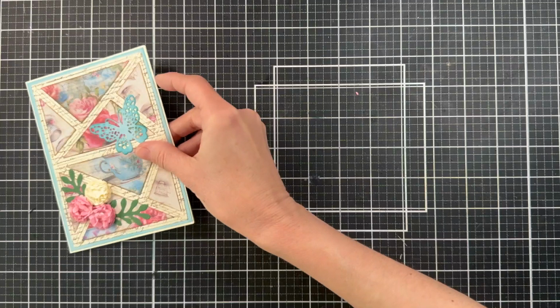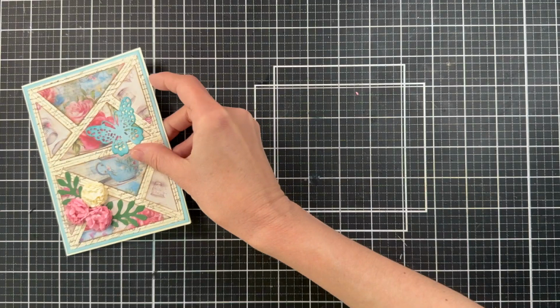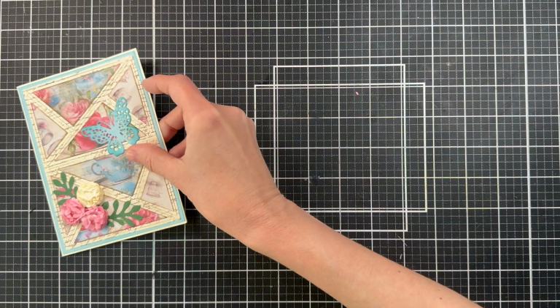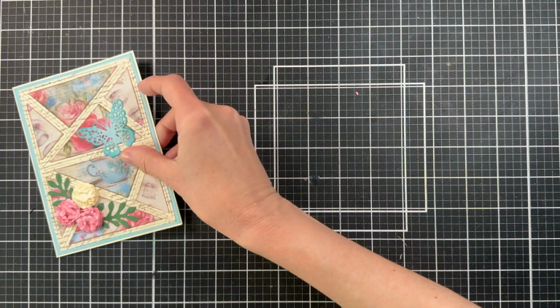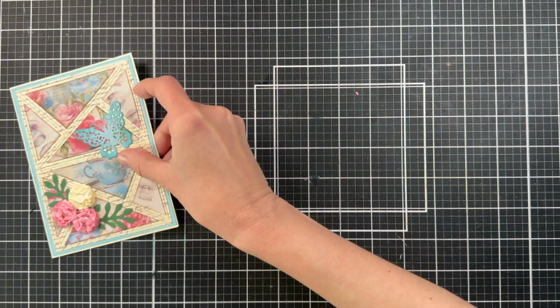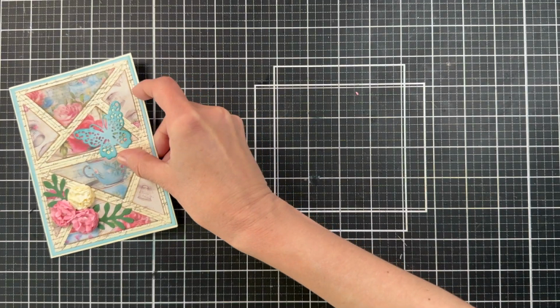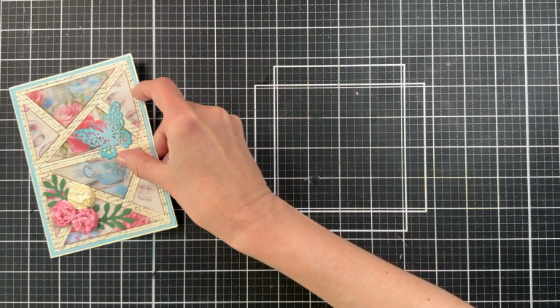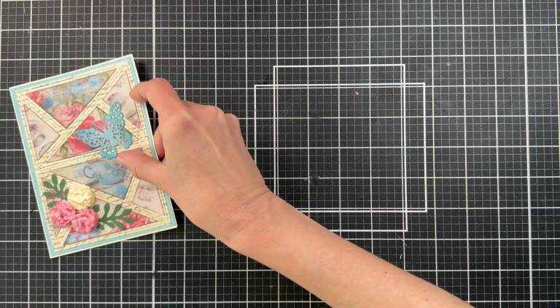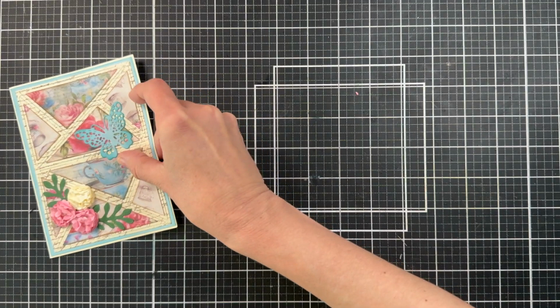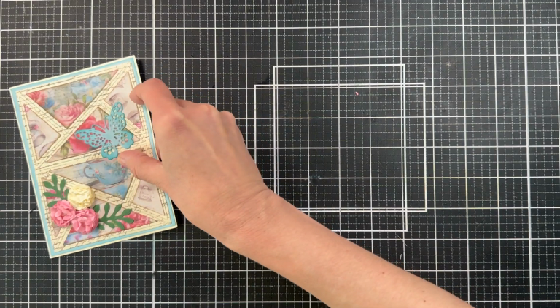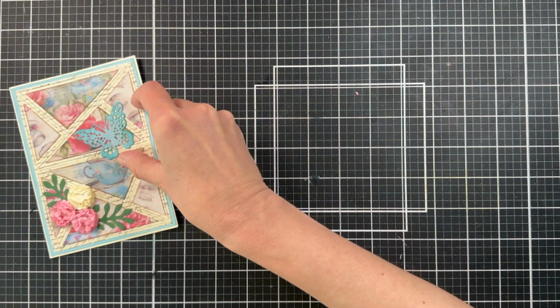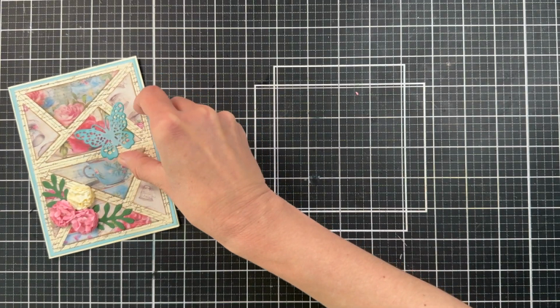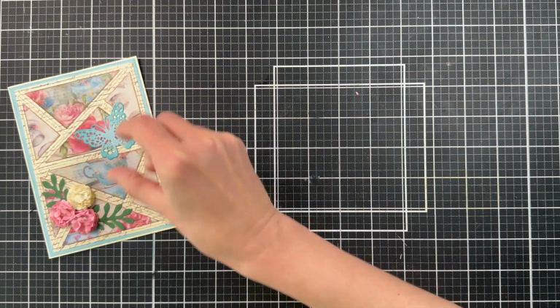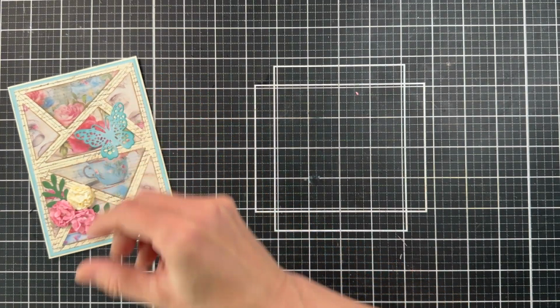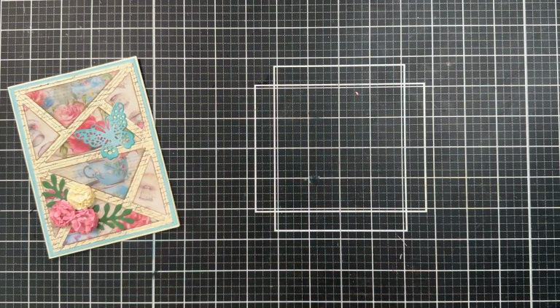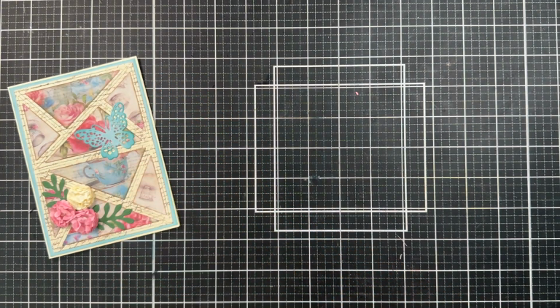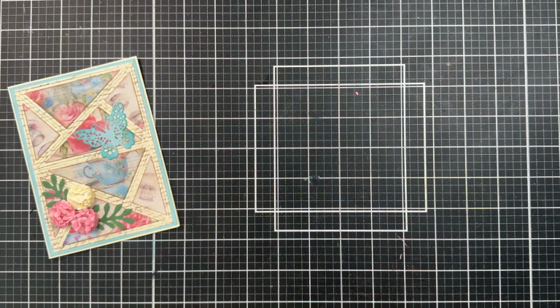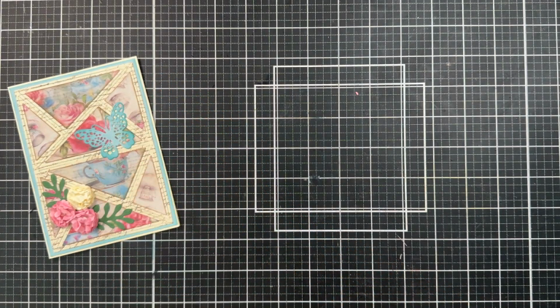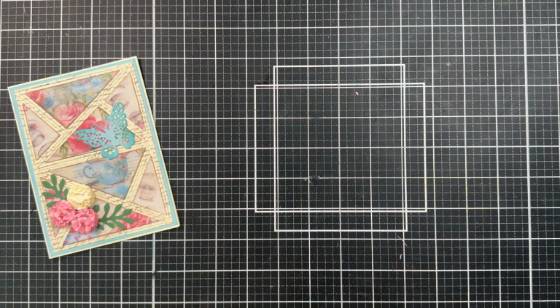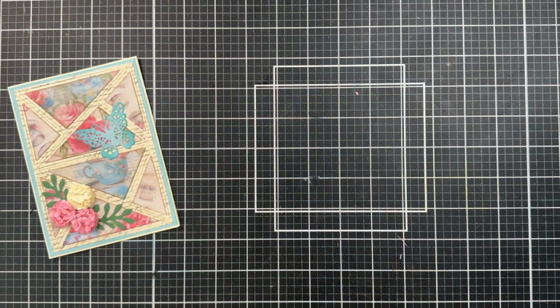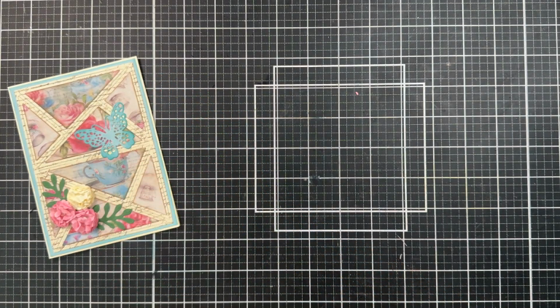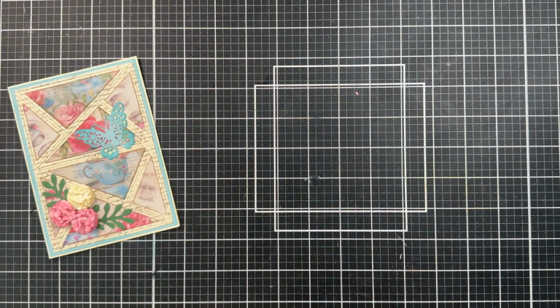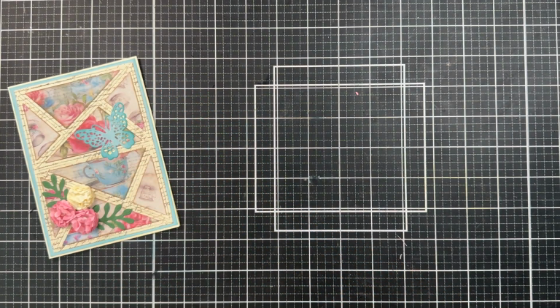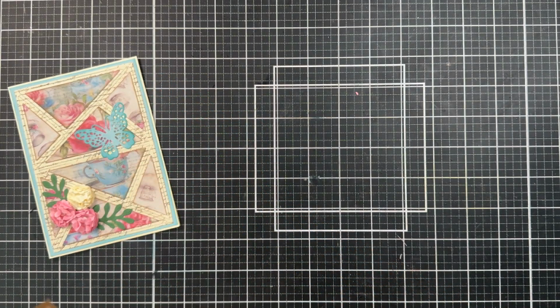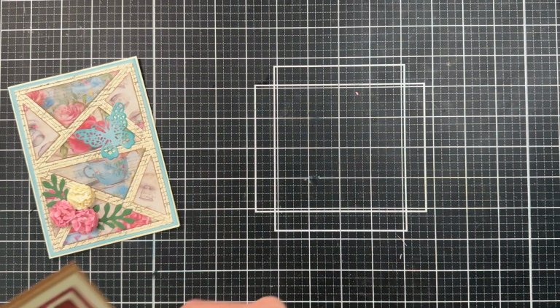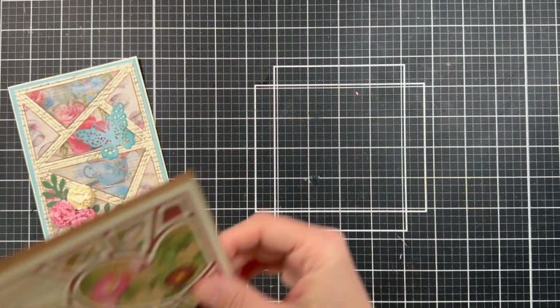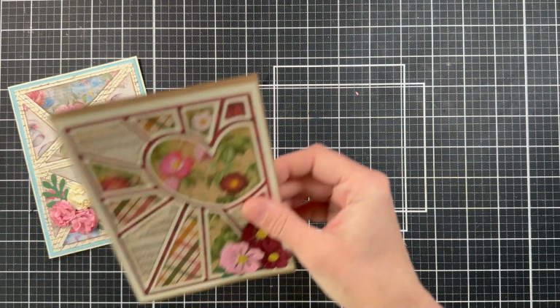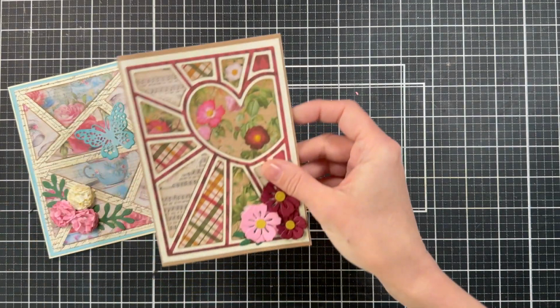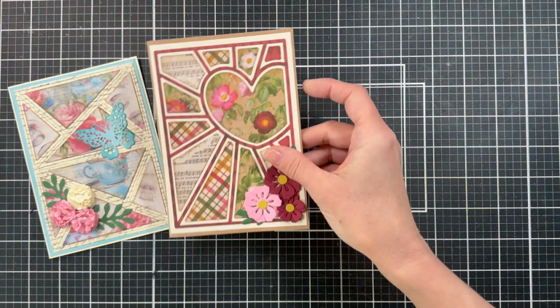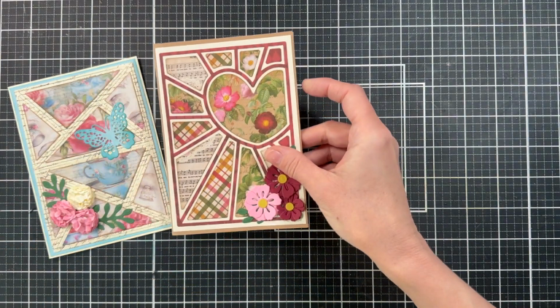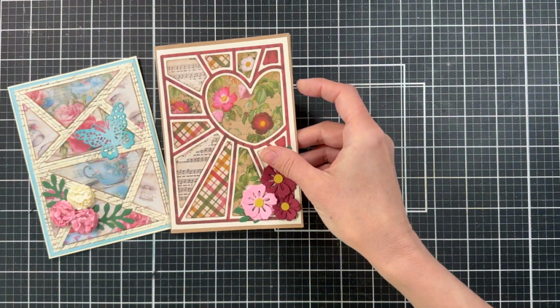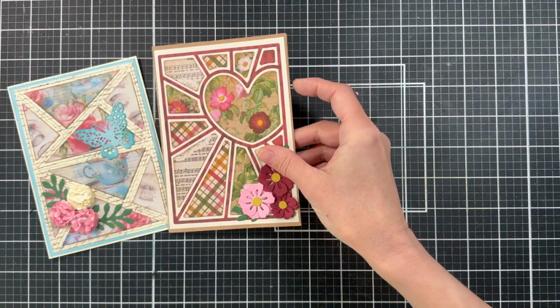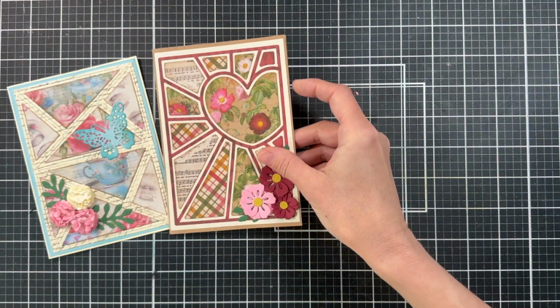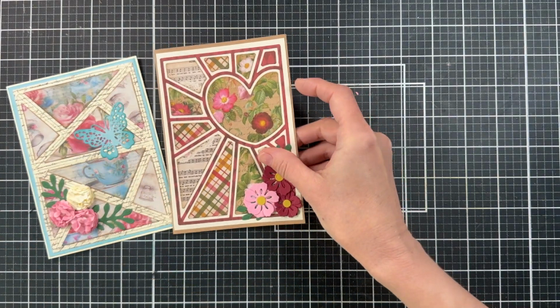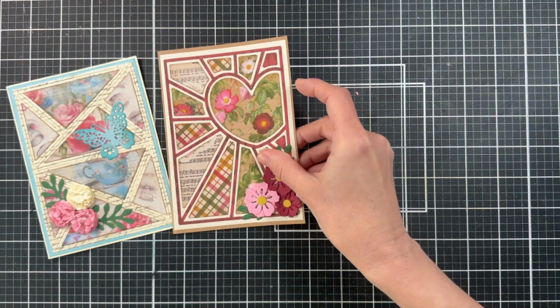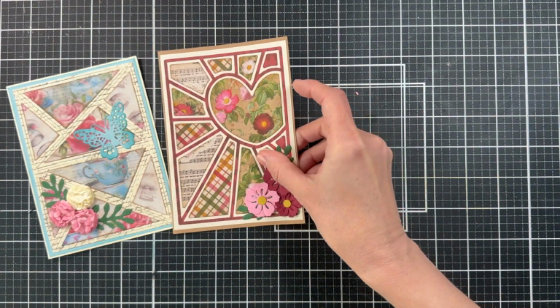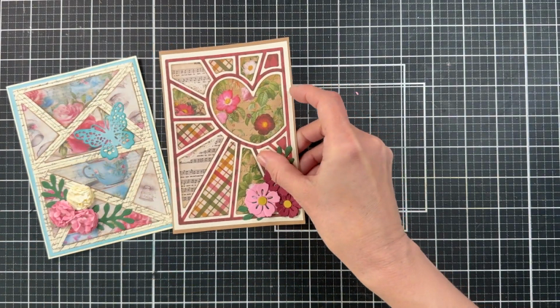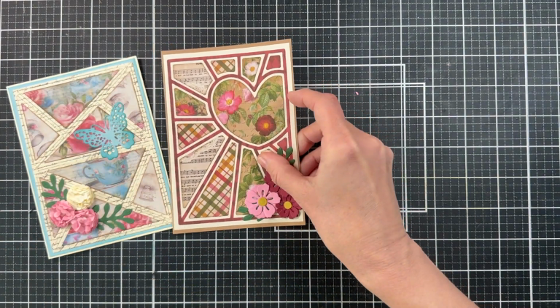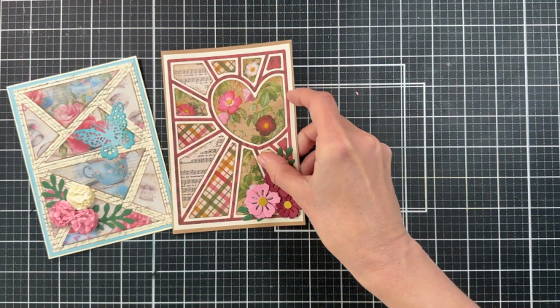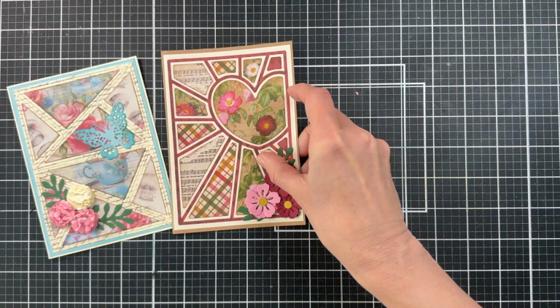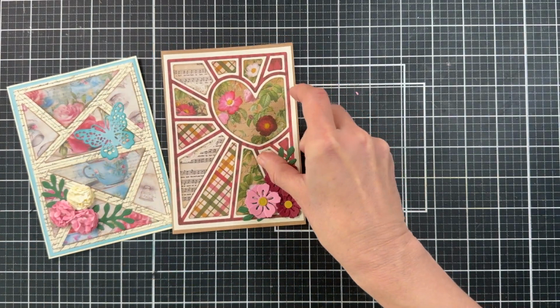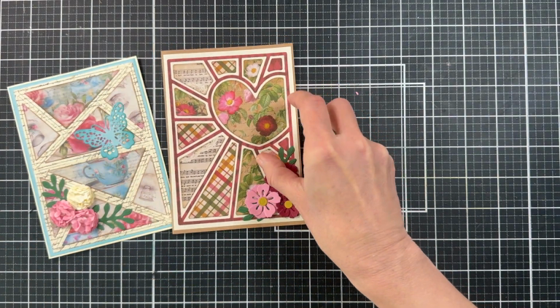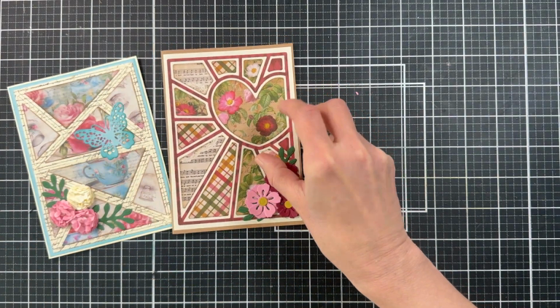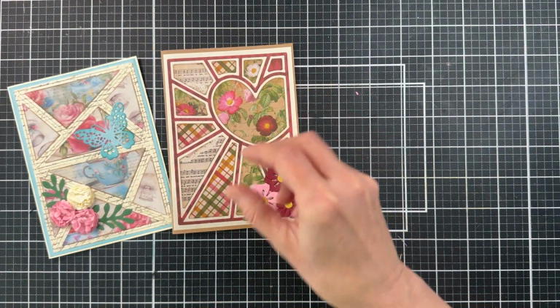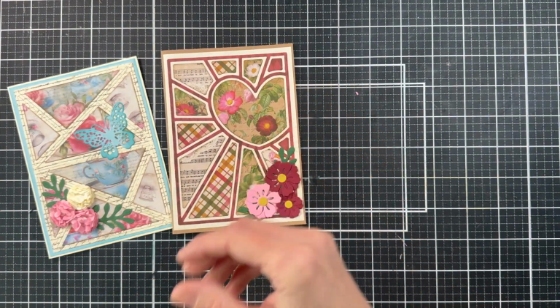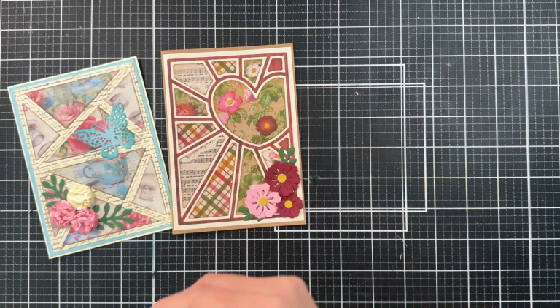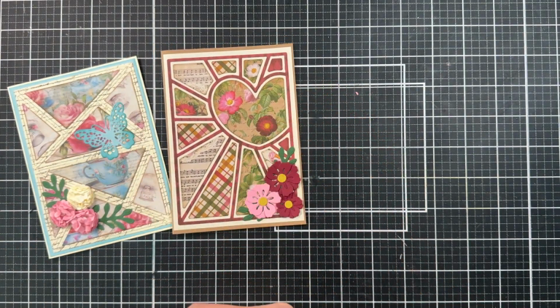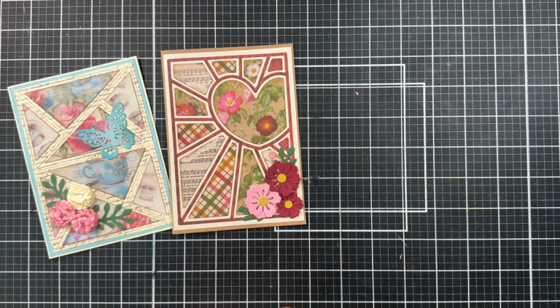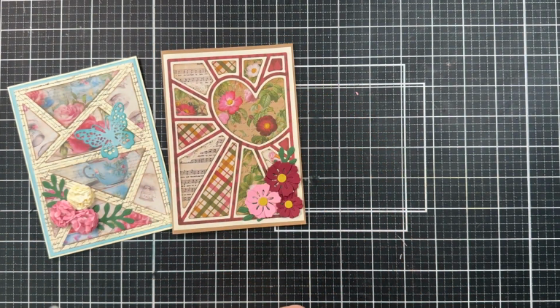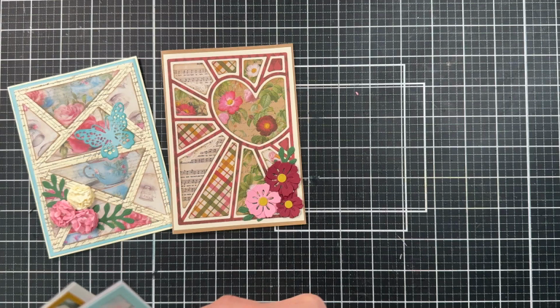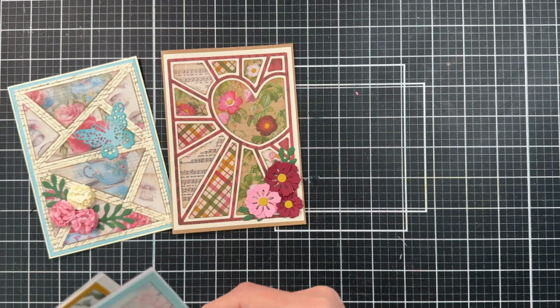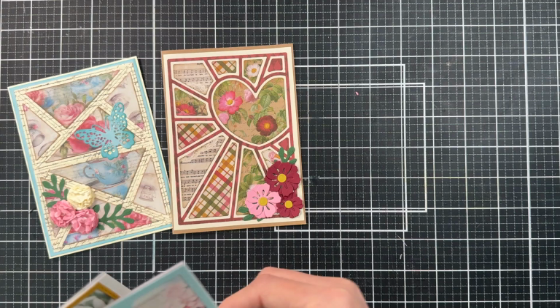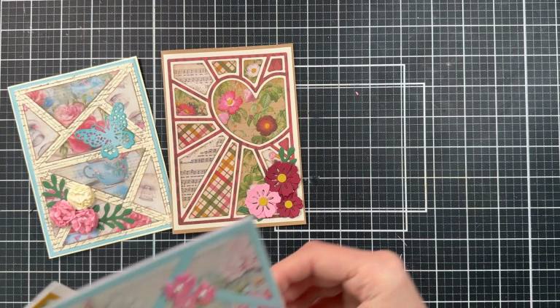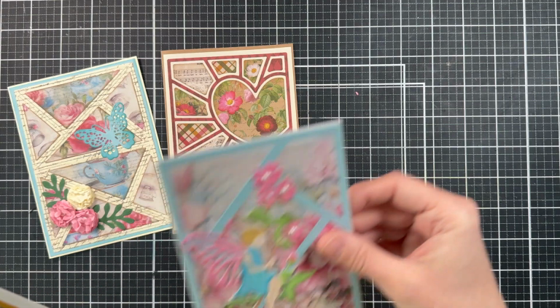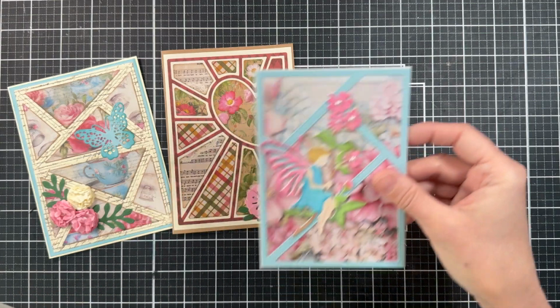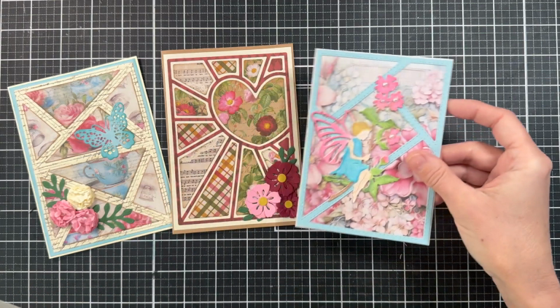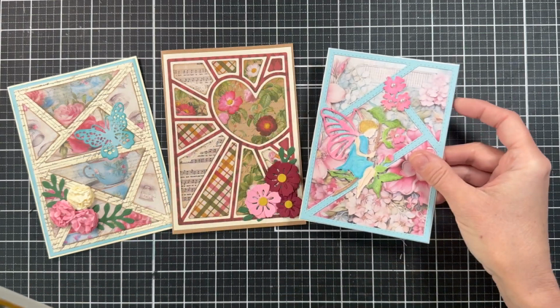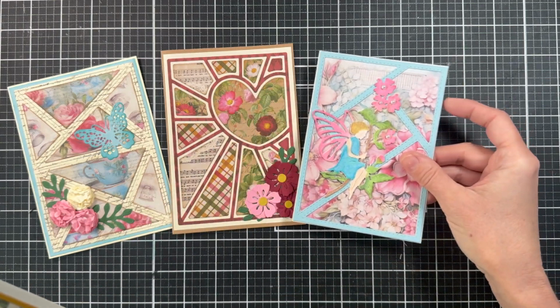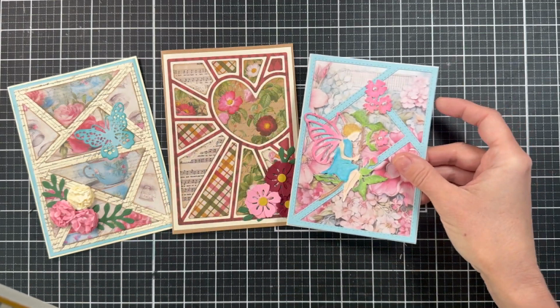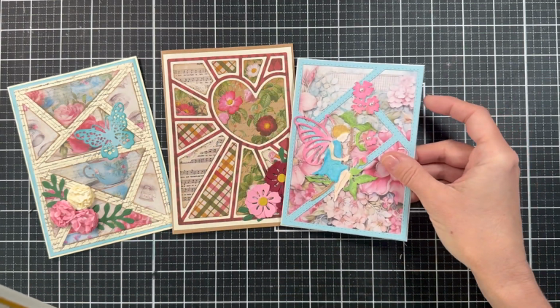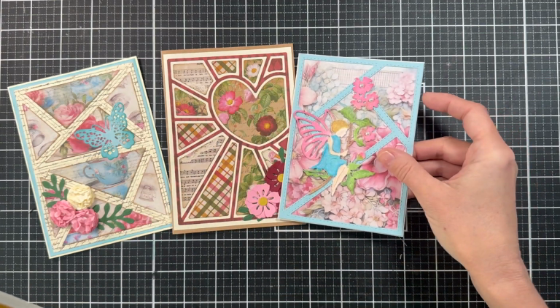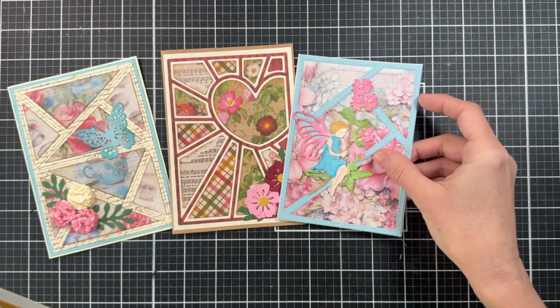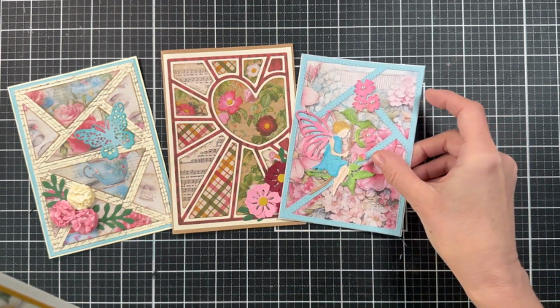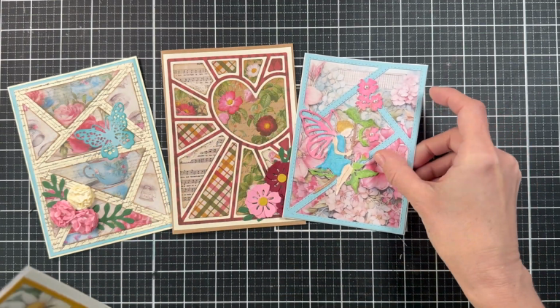Join me today as I create these four cards using some new paper from In Love Arts as well as some of my favorite background dies.